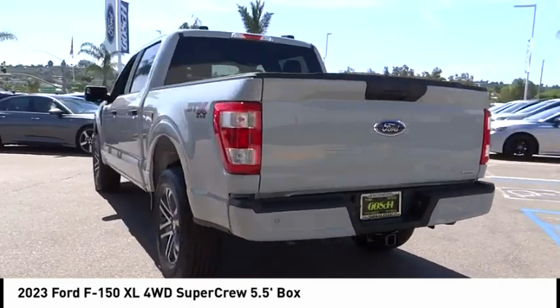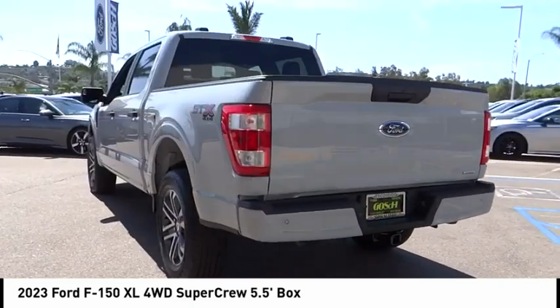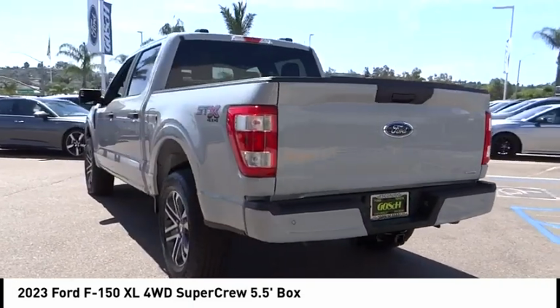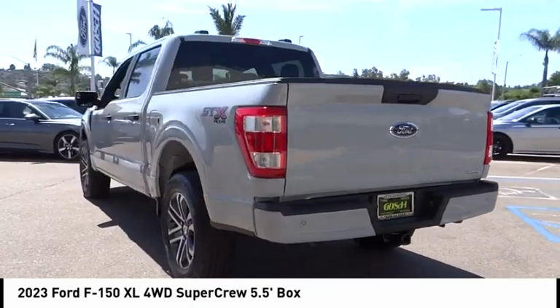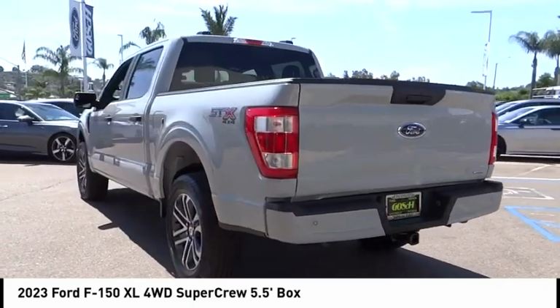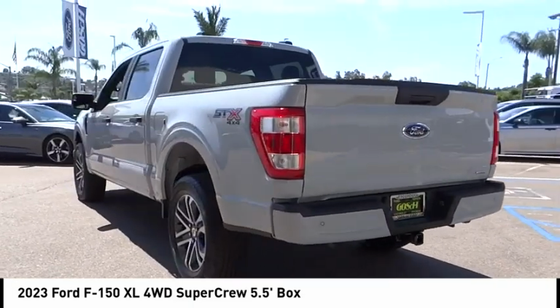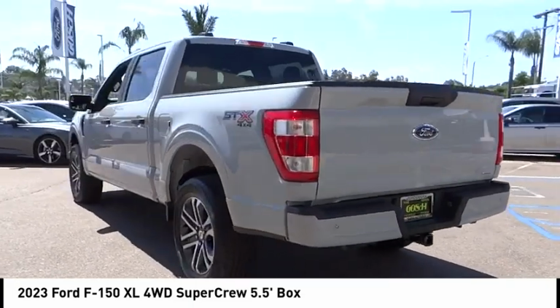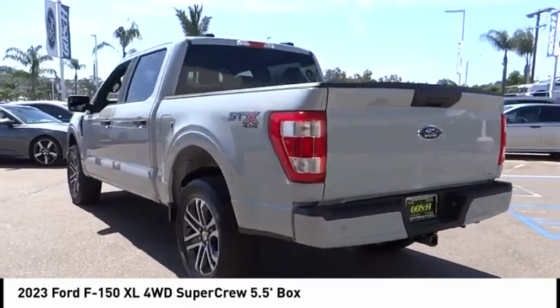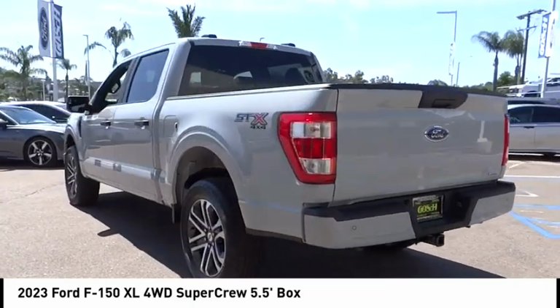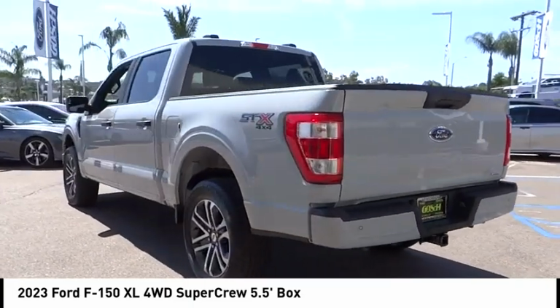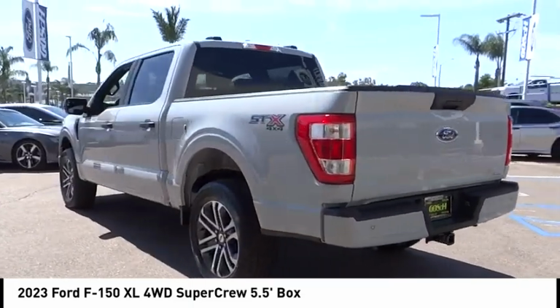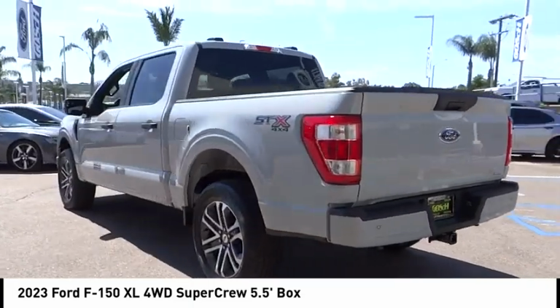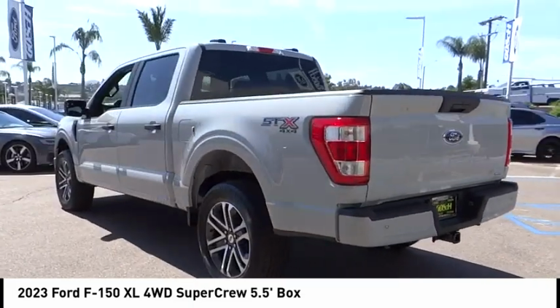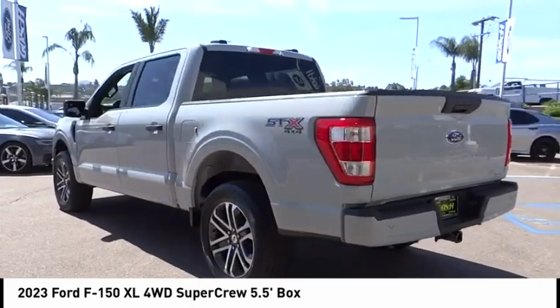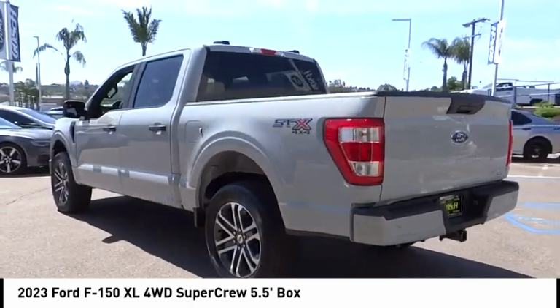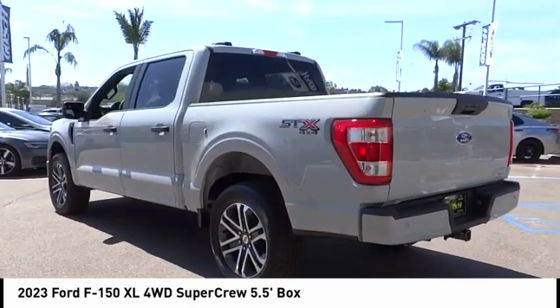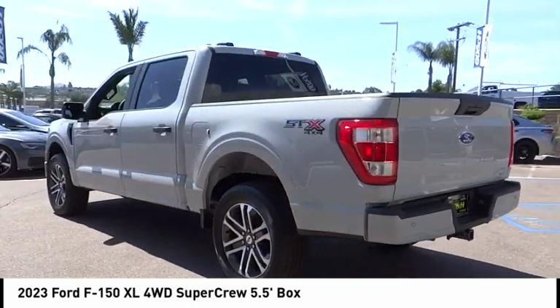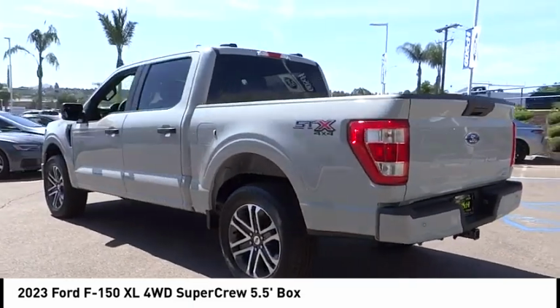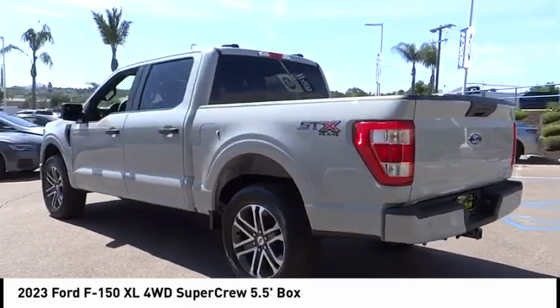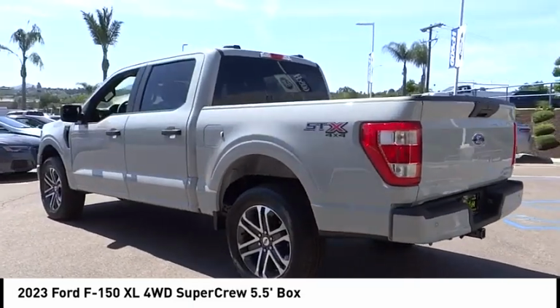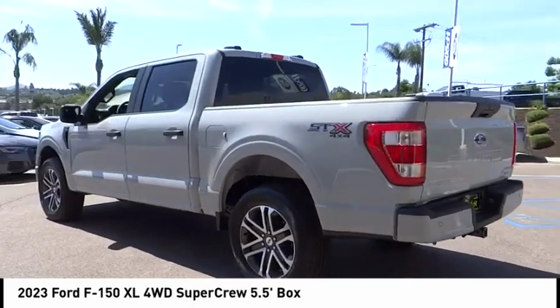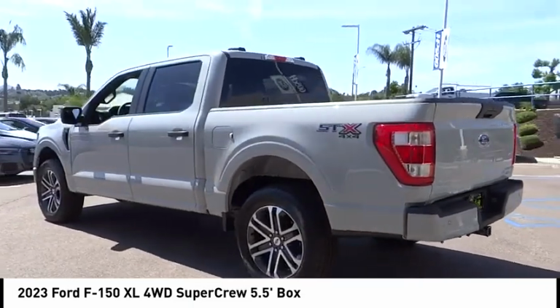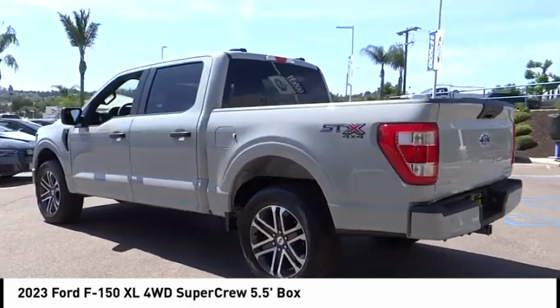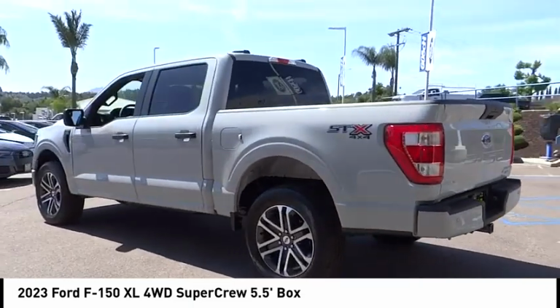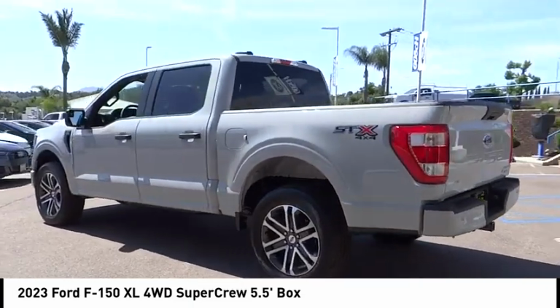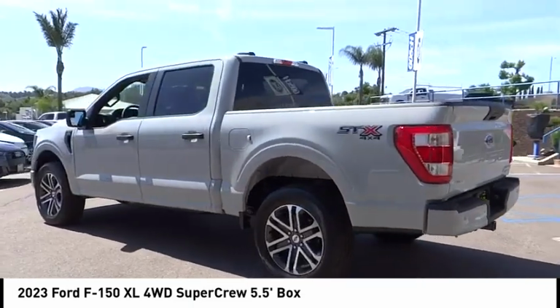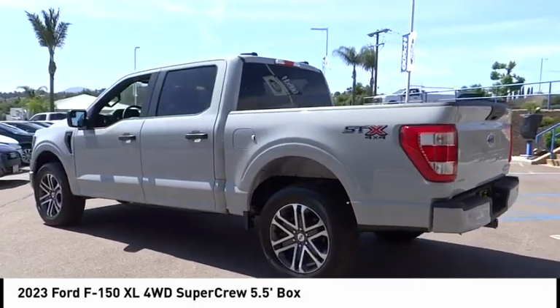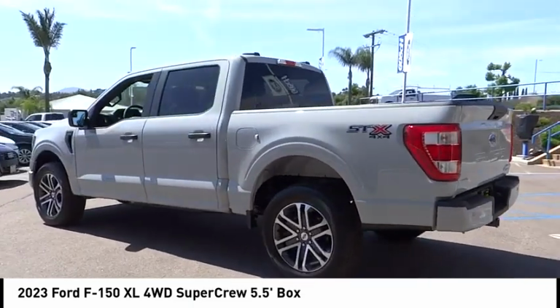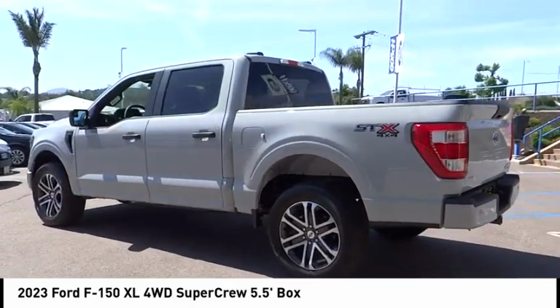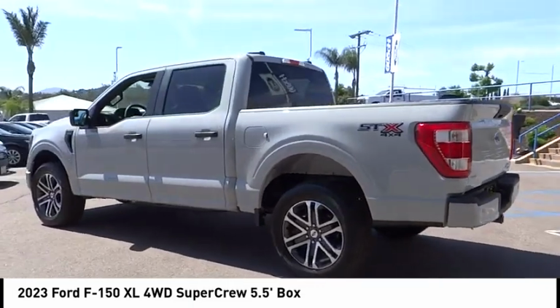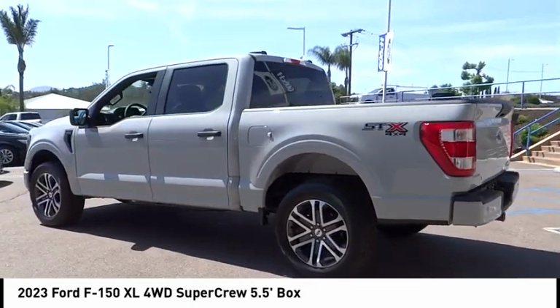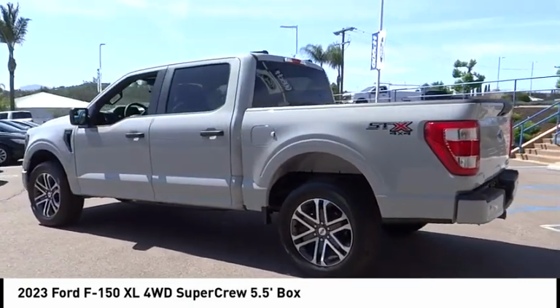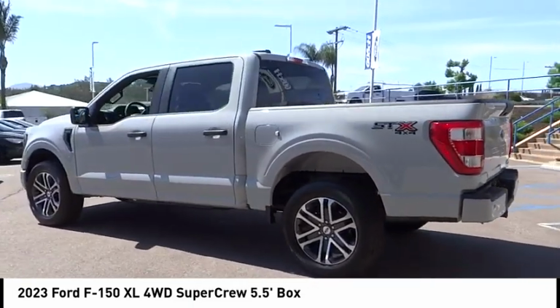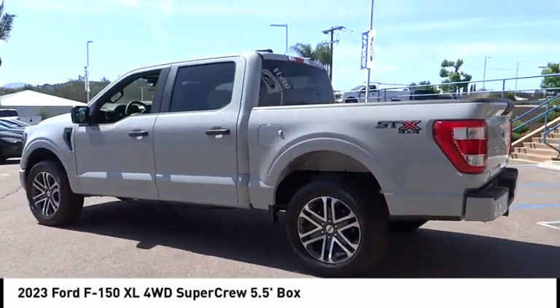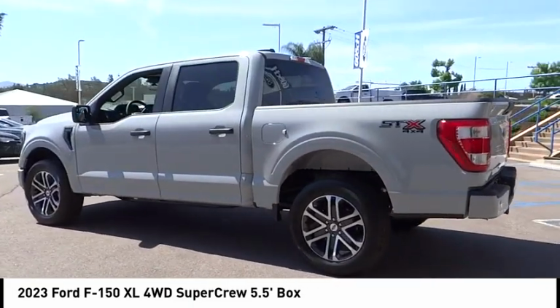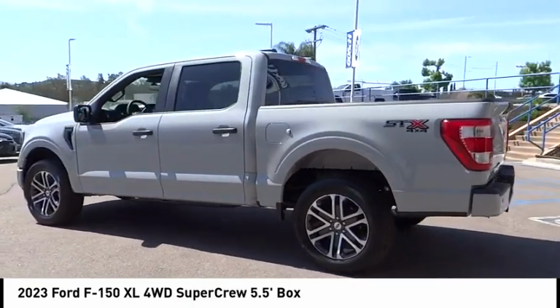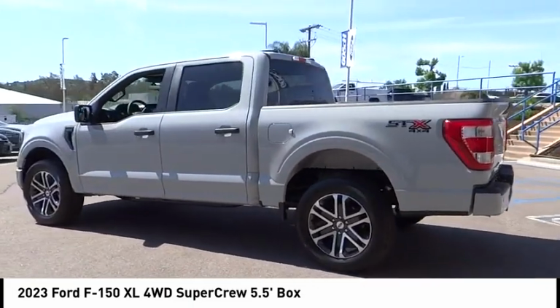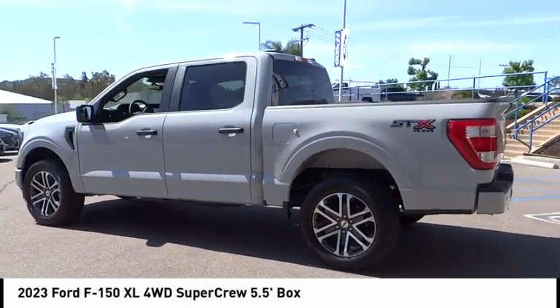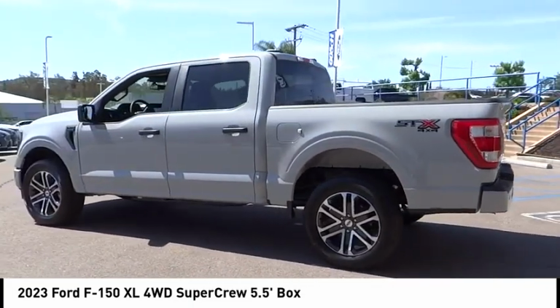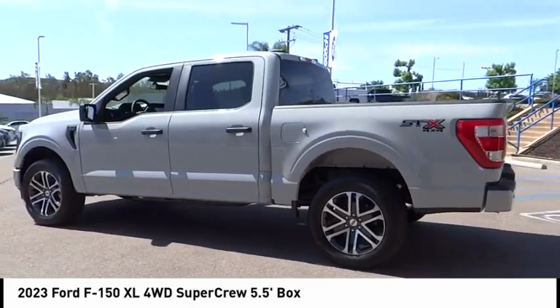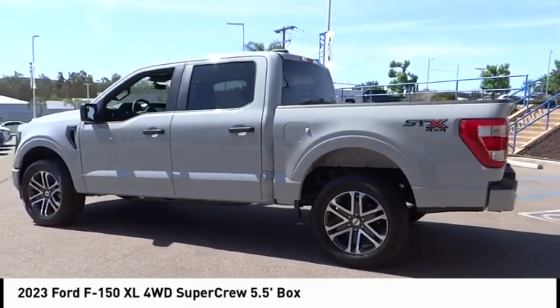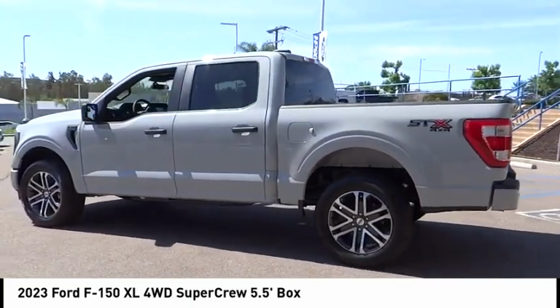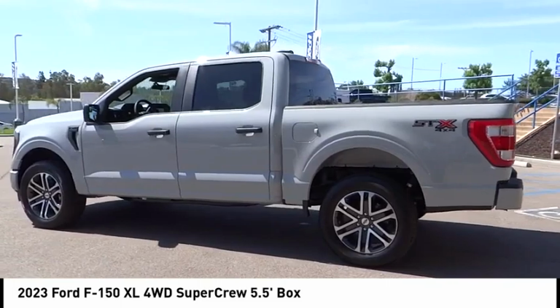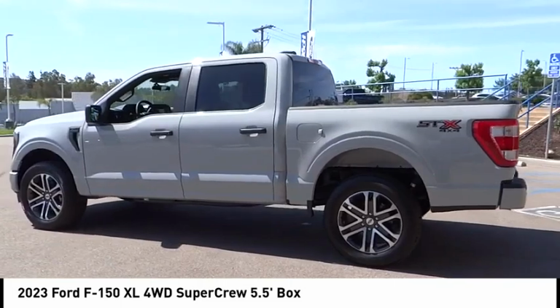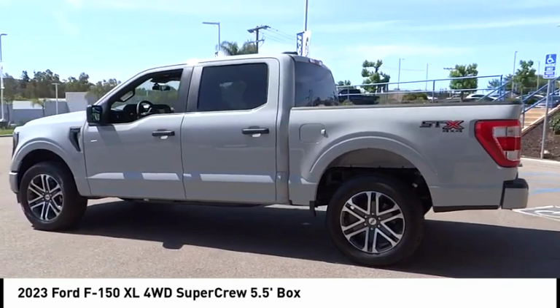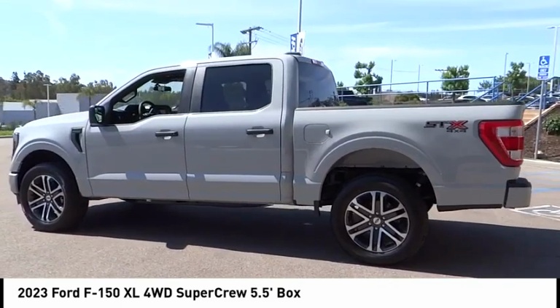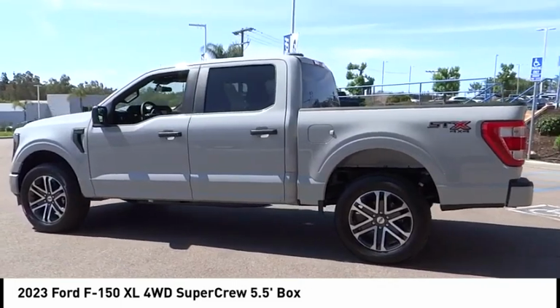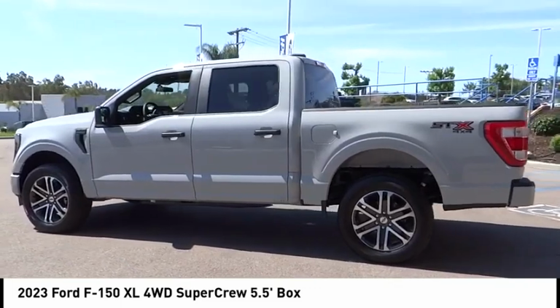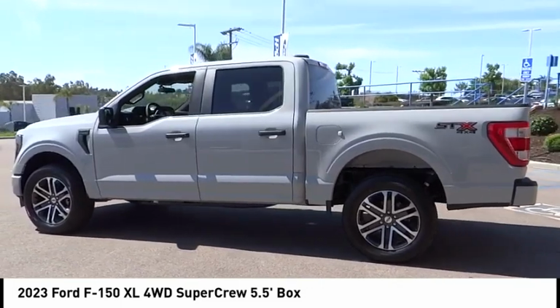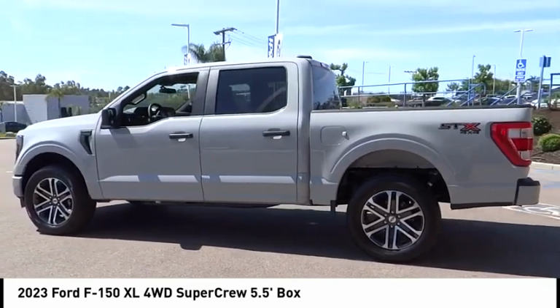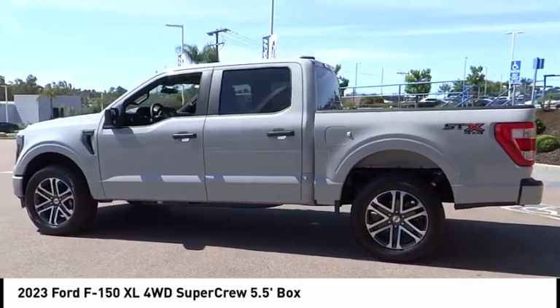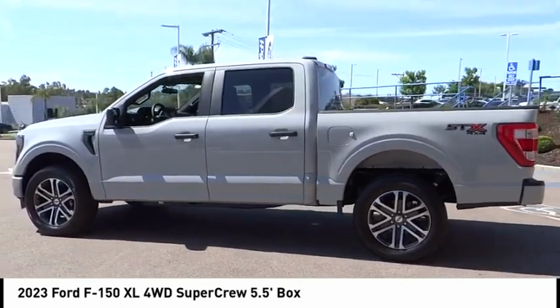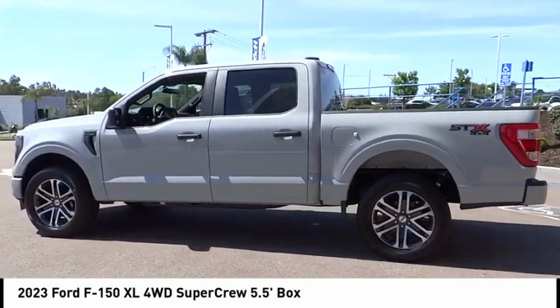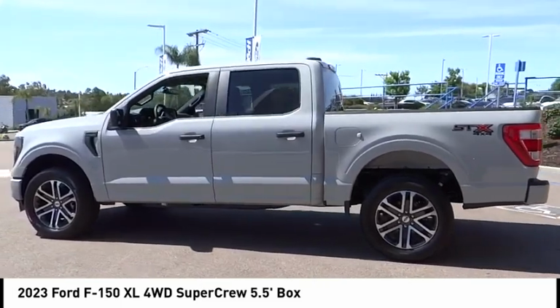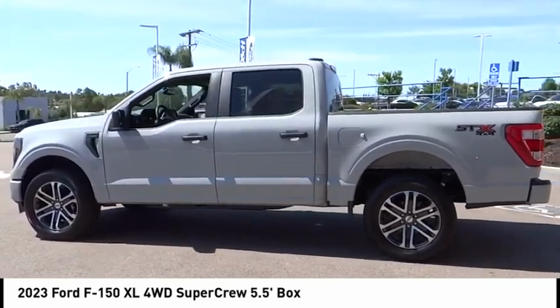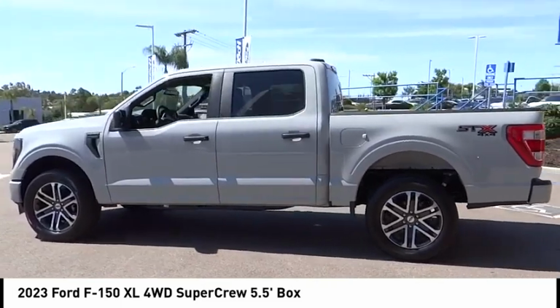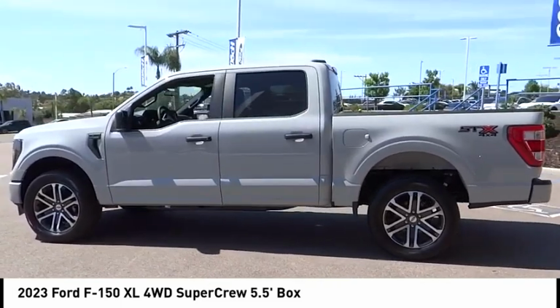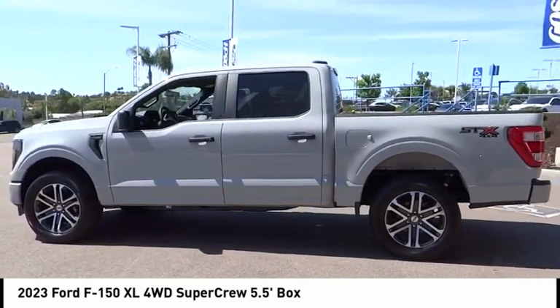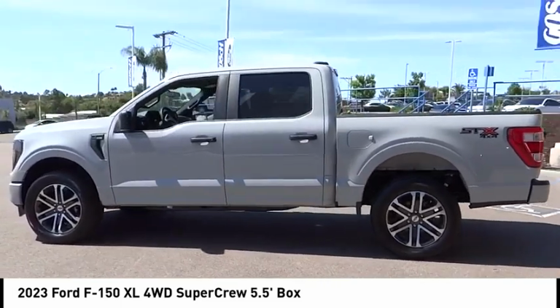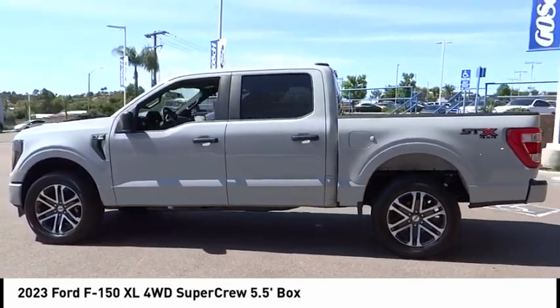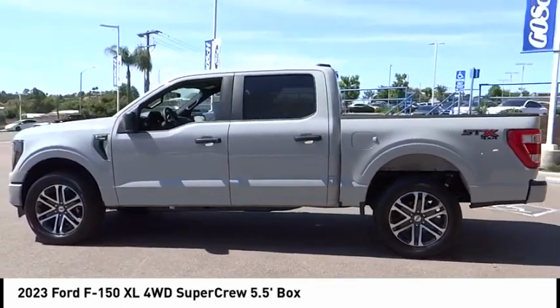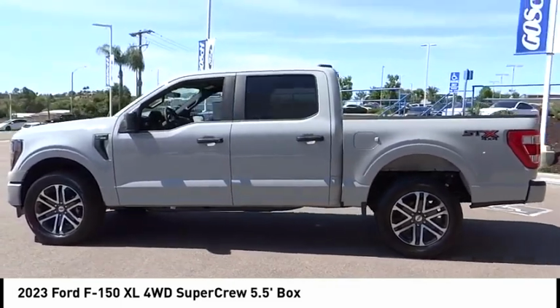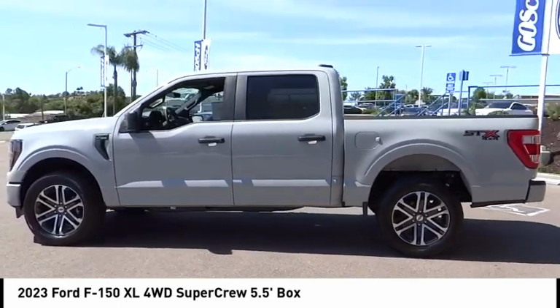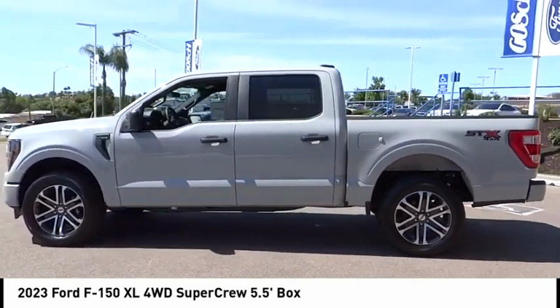Electronic stability control. Brake assist. Traction control. Rear step bumper. Remote keyless entry.